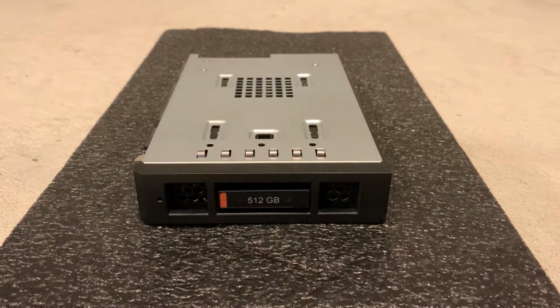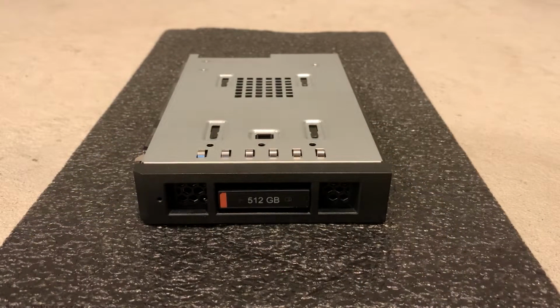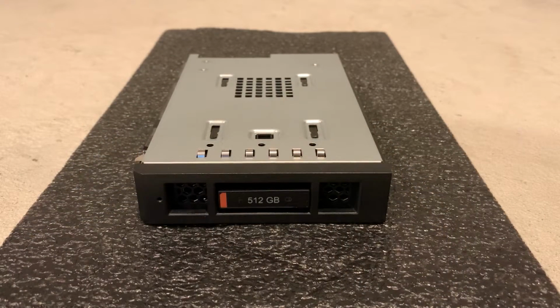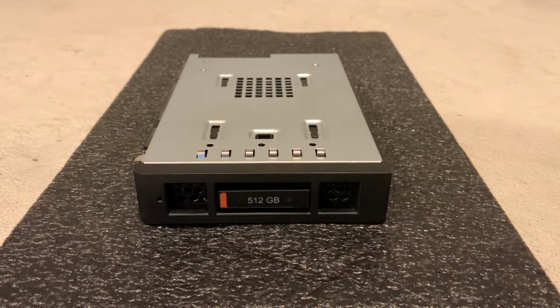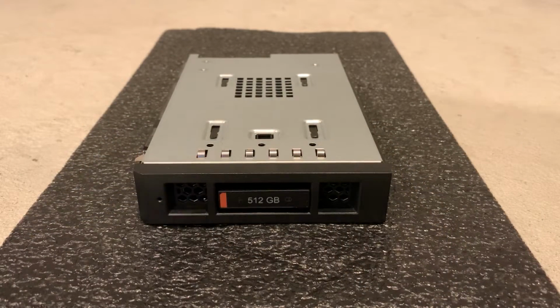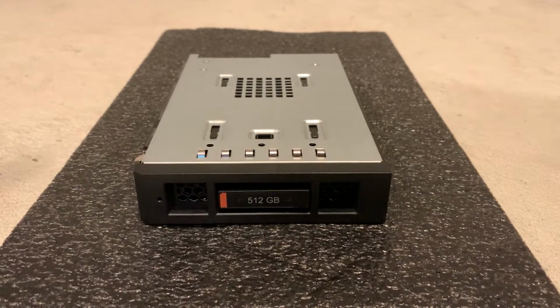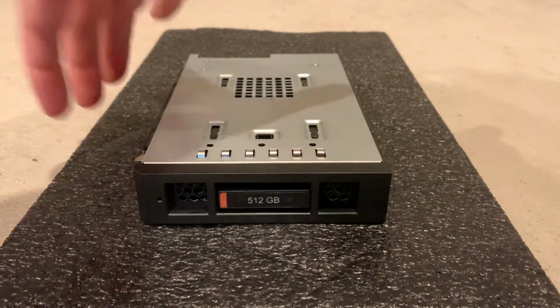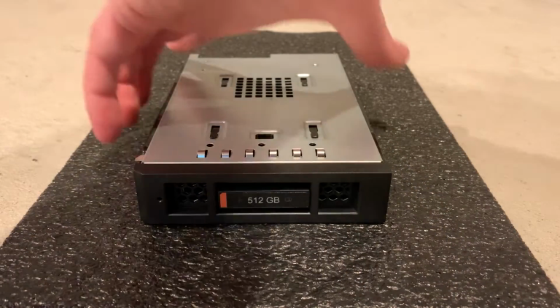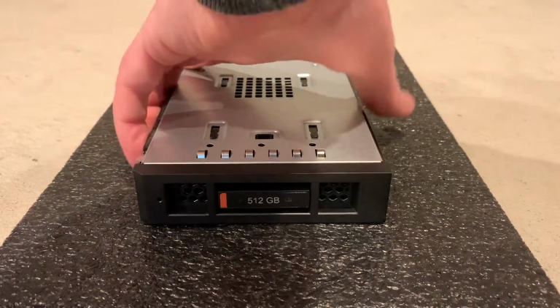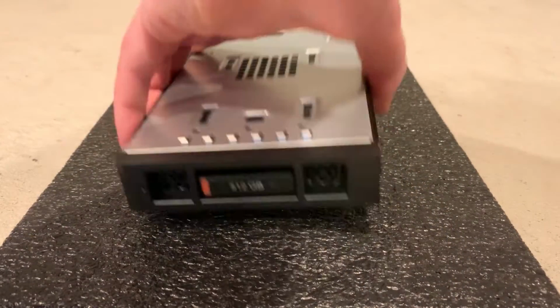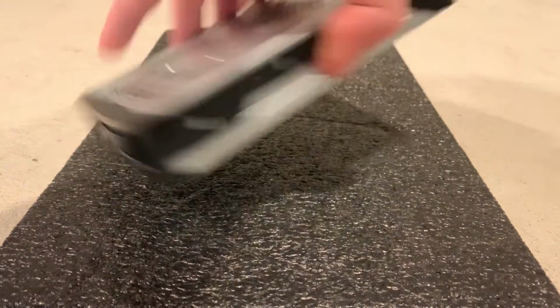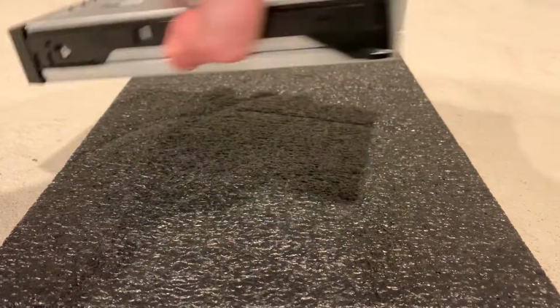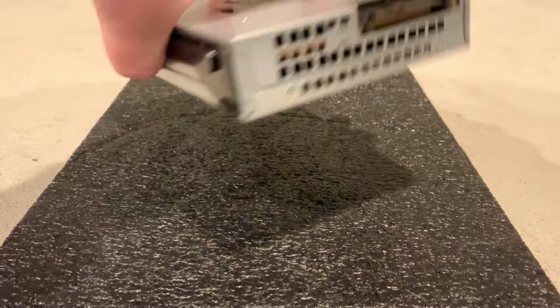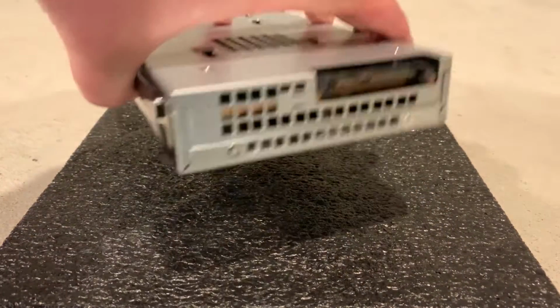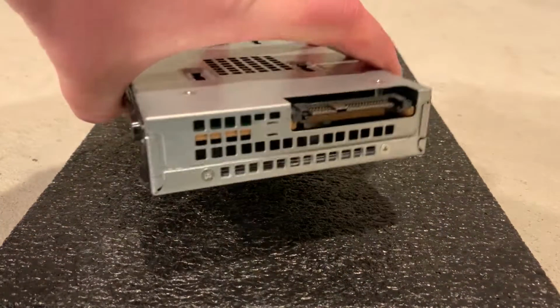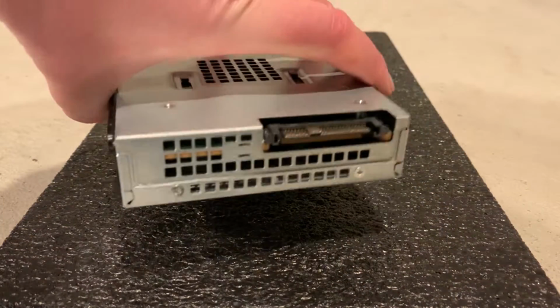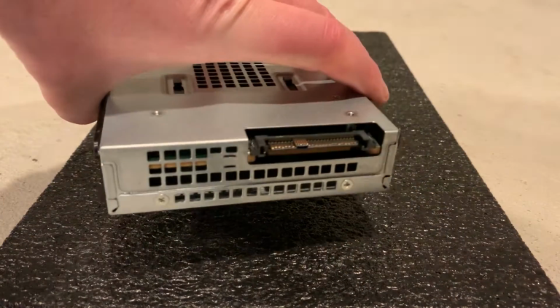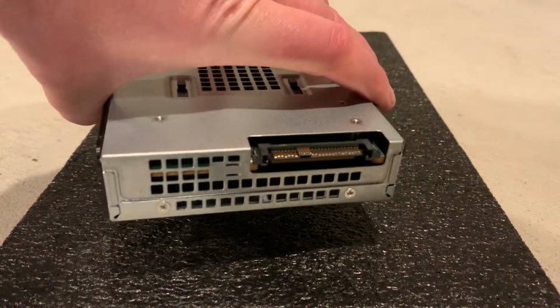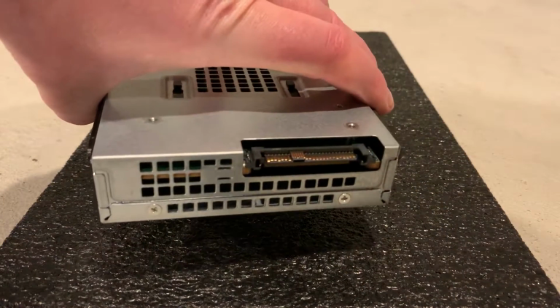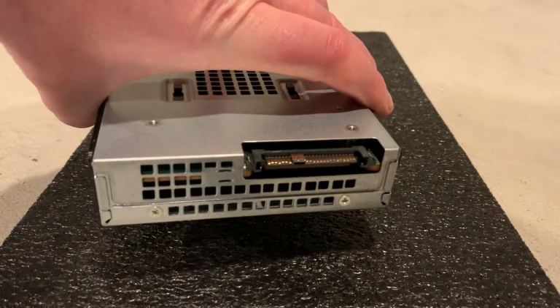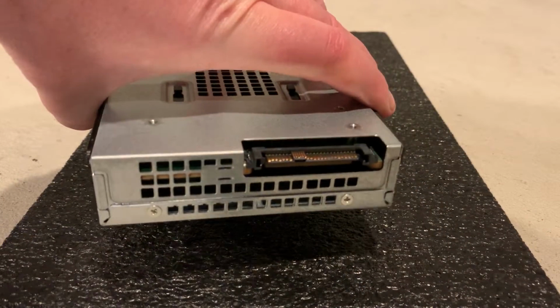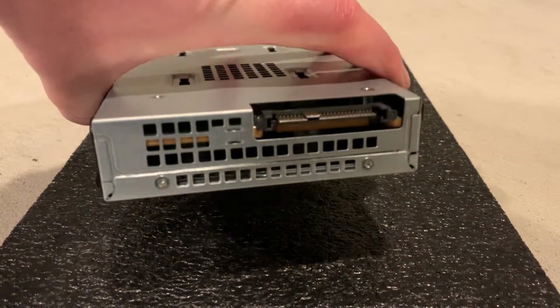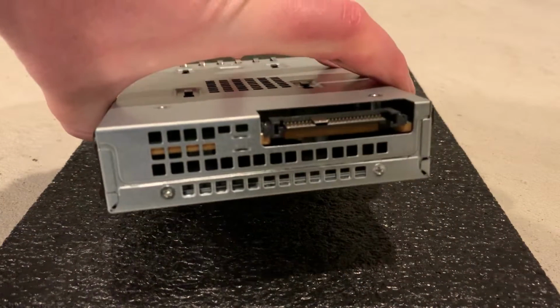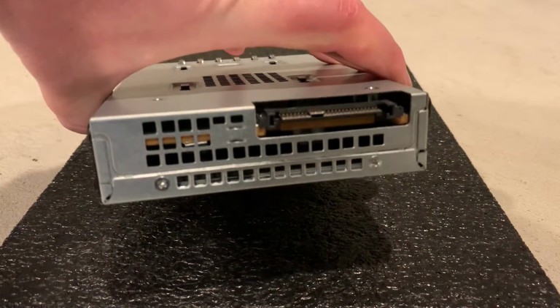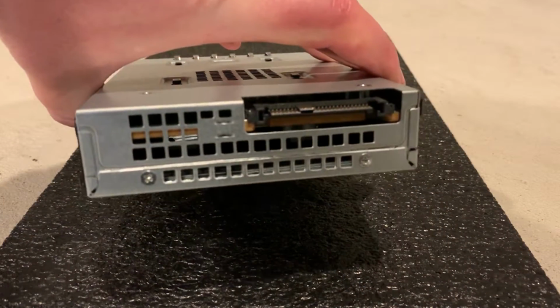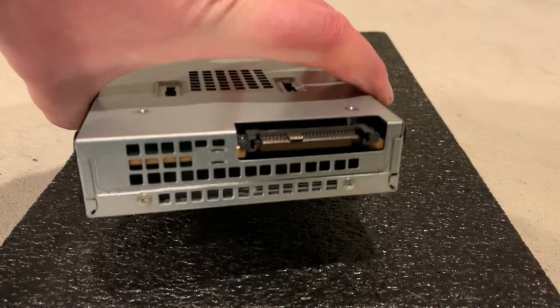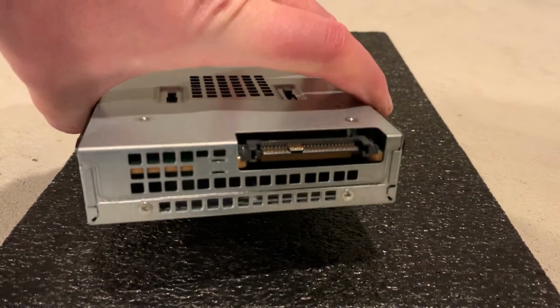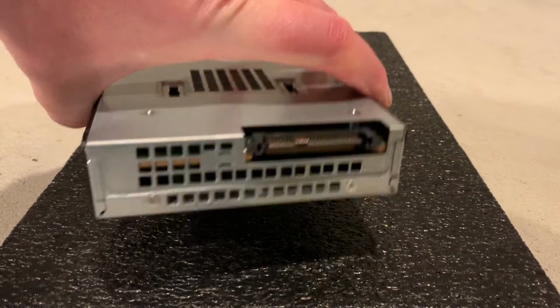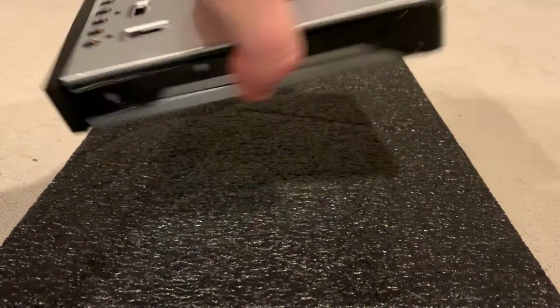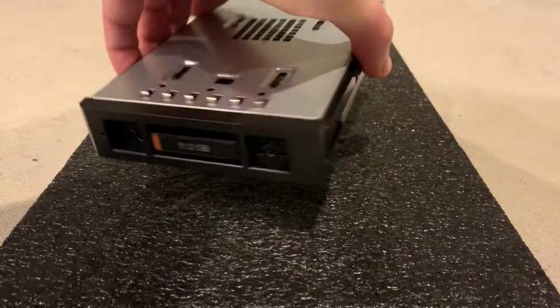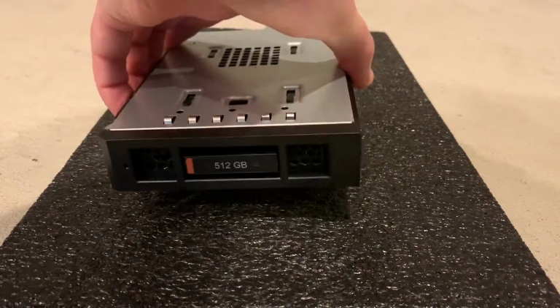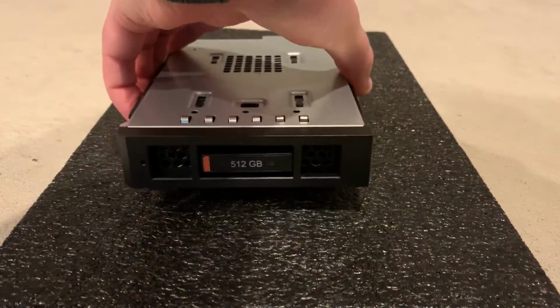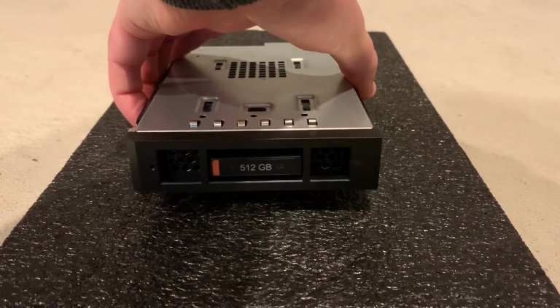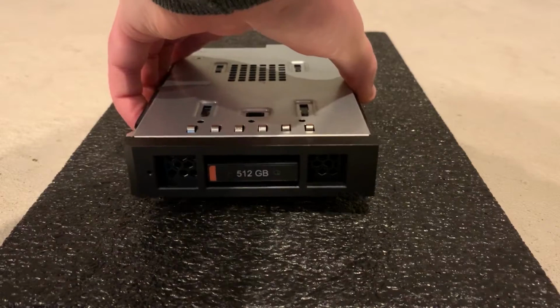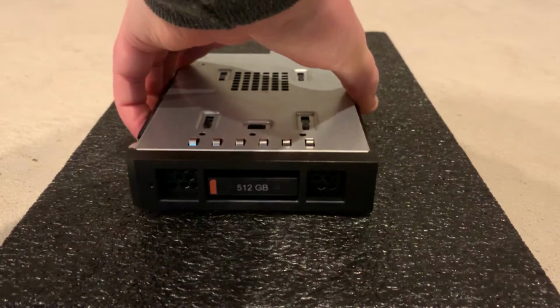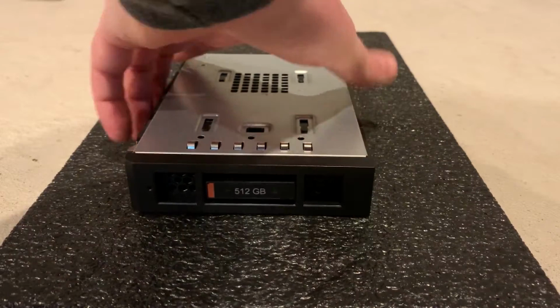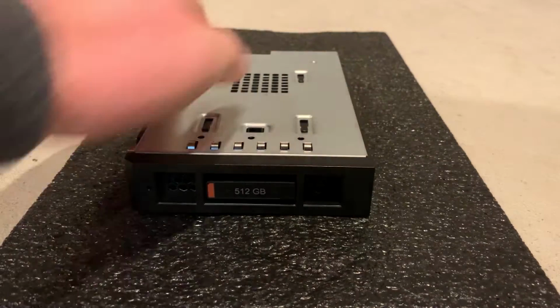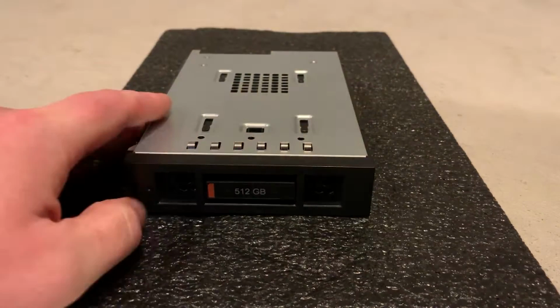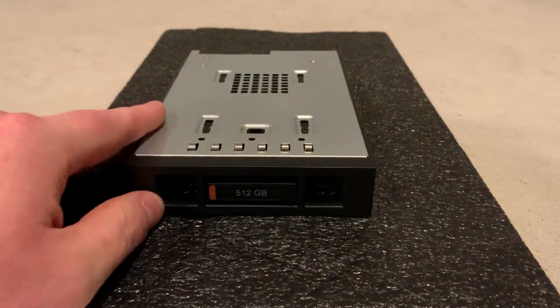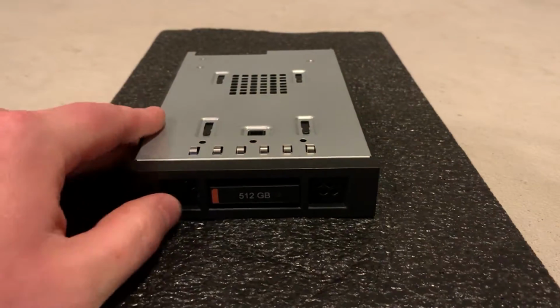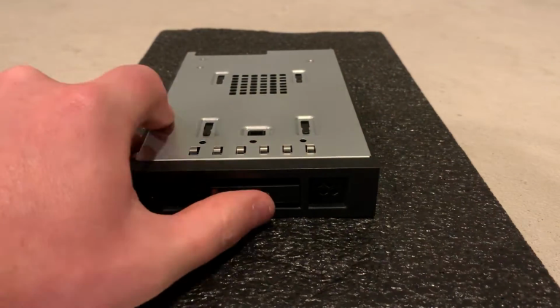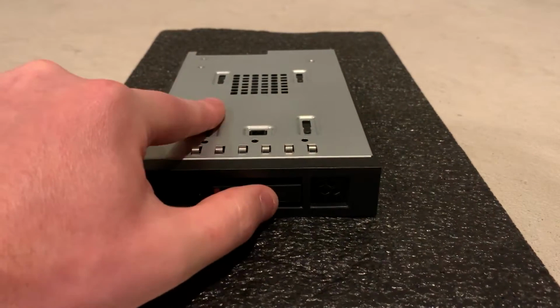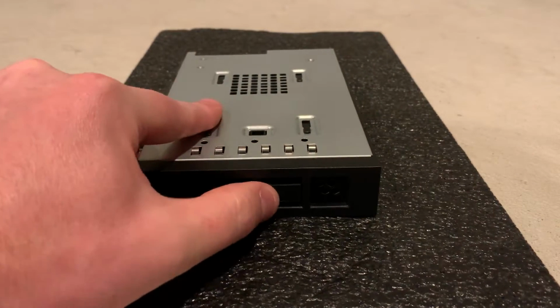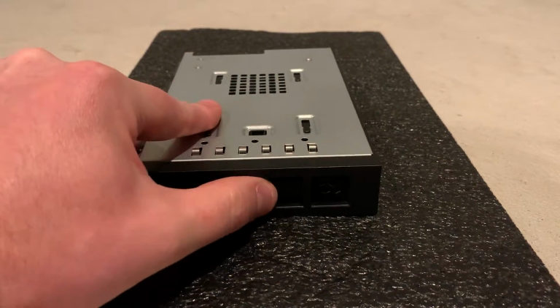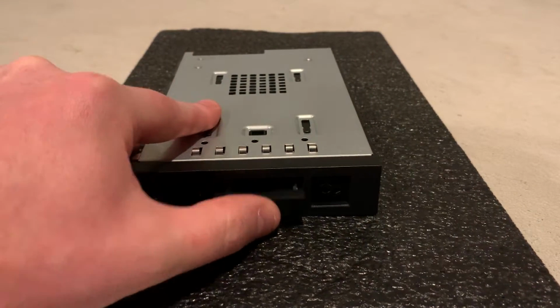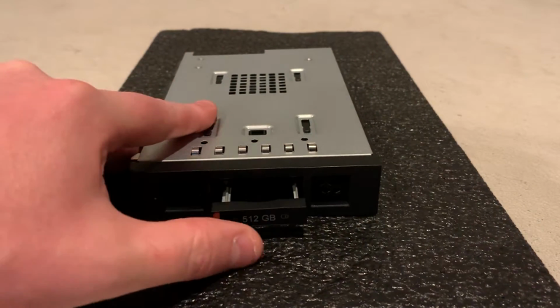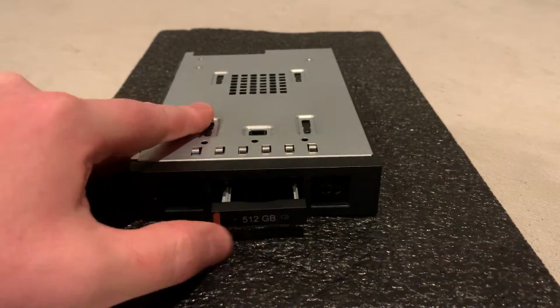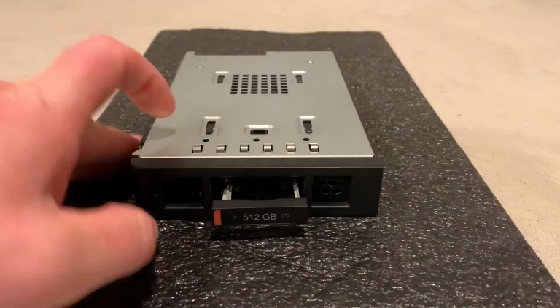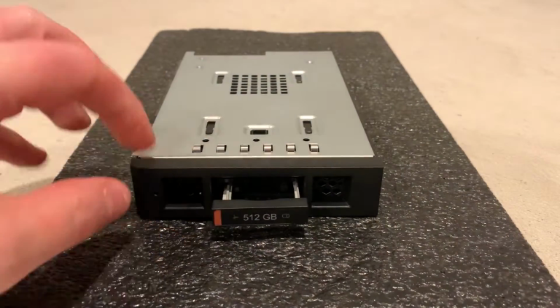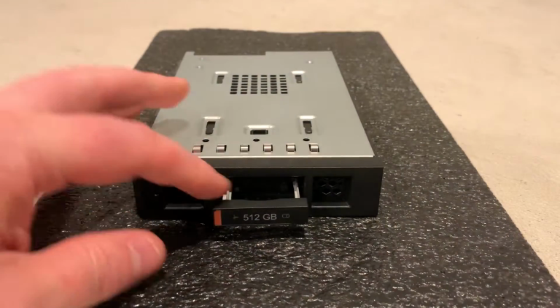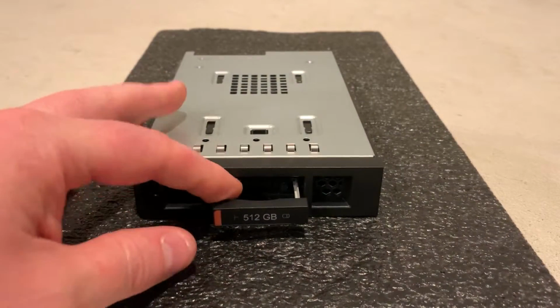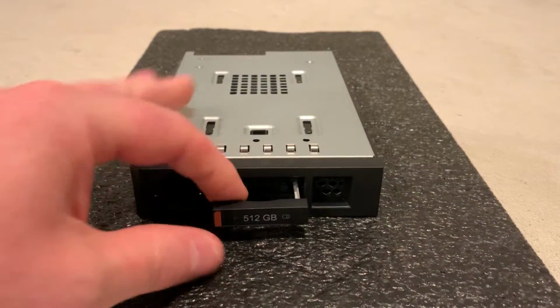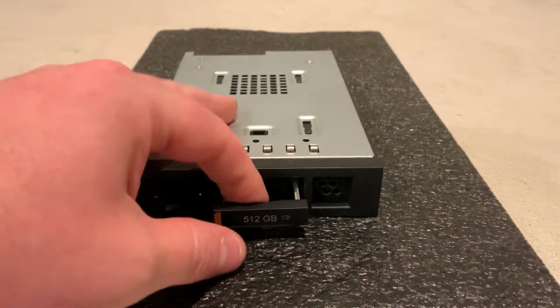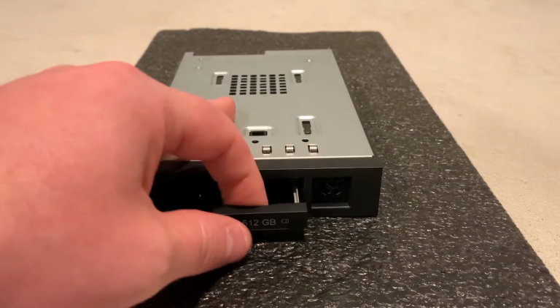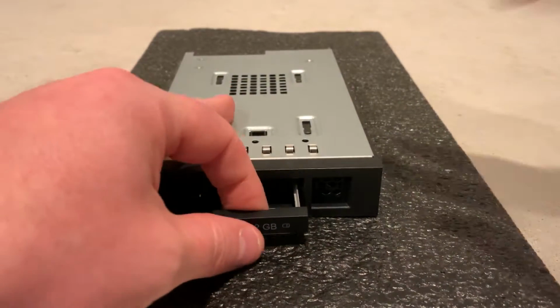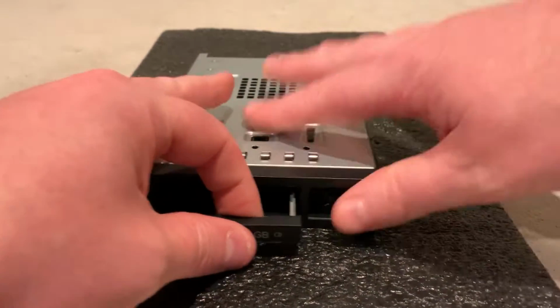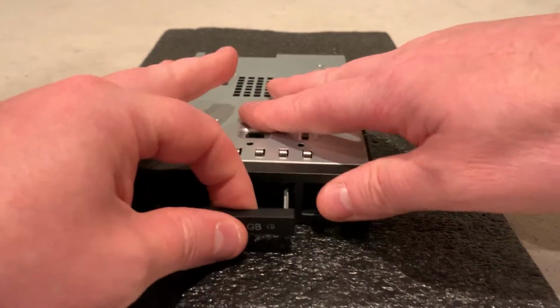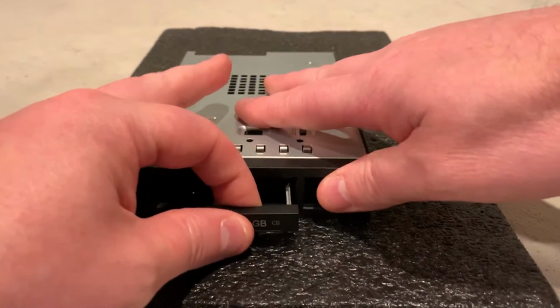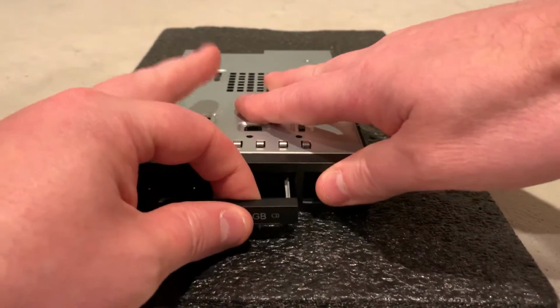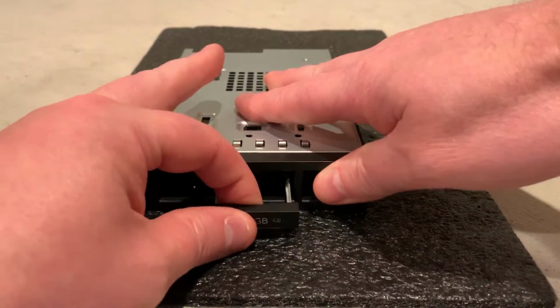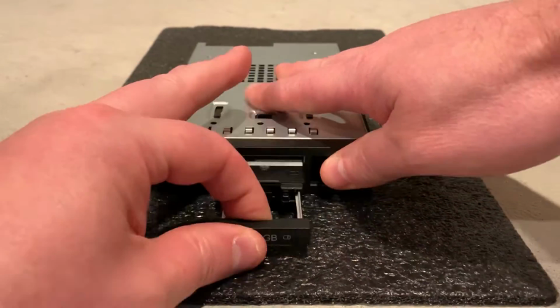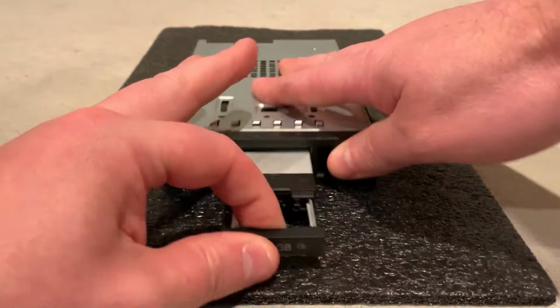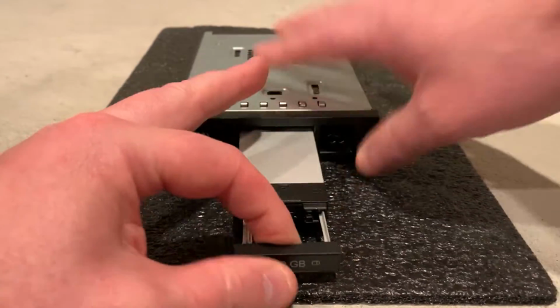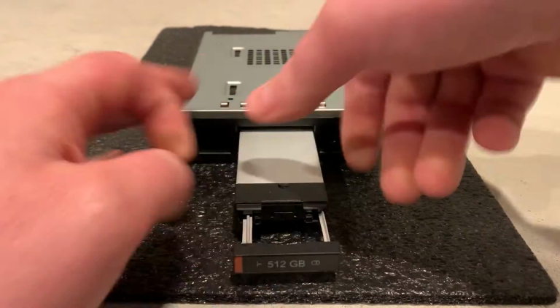Here's a quick tutorial on how to access the NVMe M.2 solid state drive in the Dell 3.5 inch NVMe flex bay adapter.